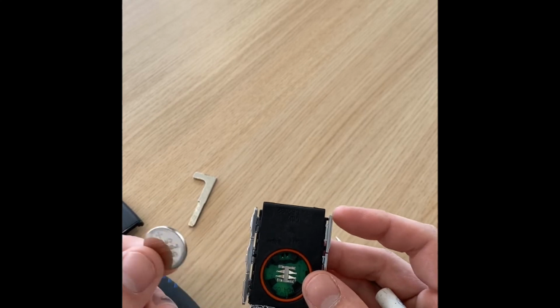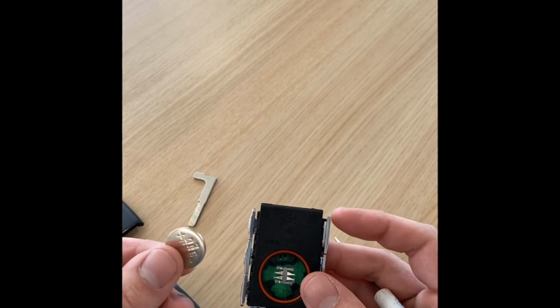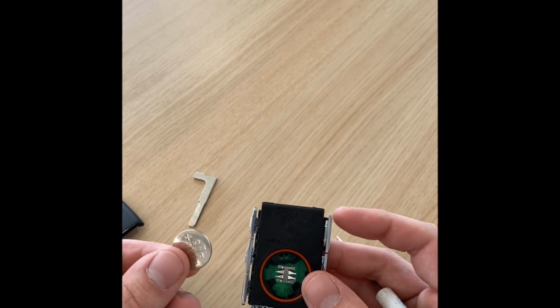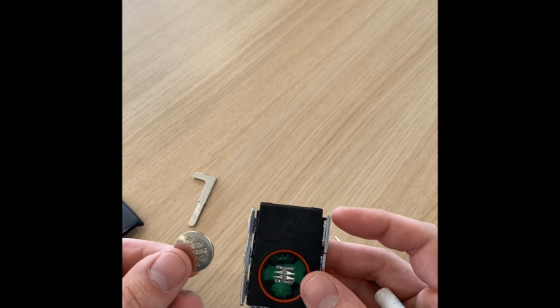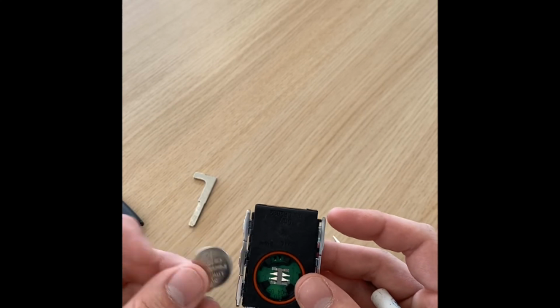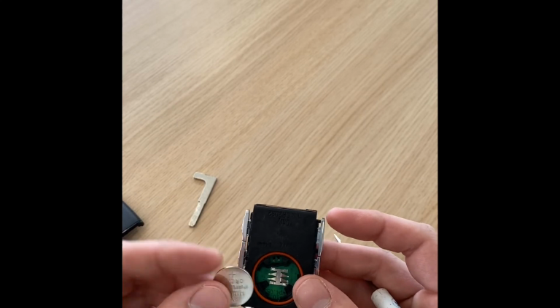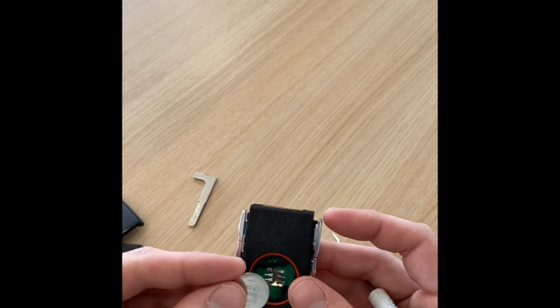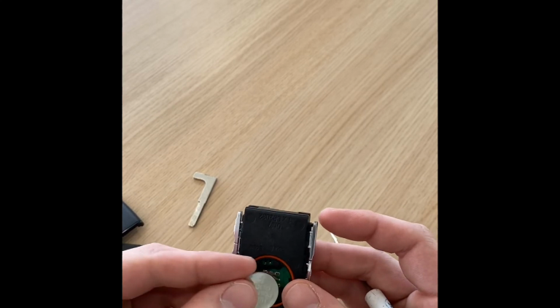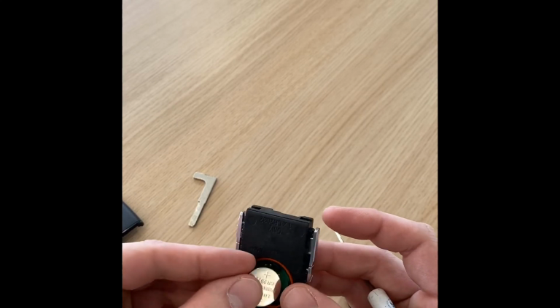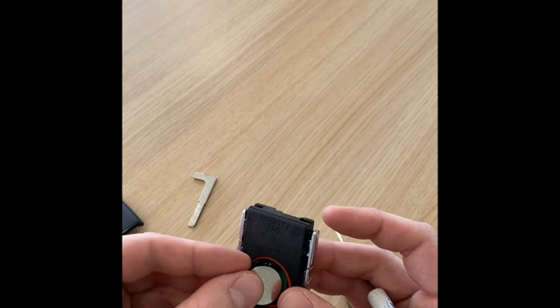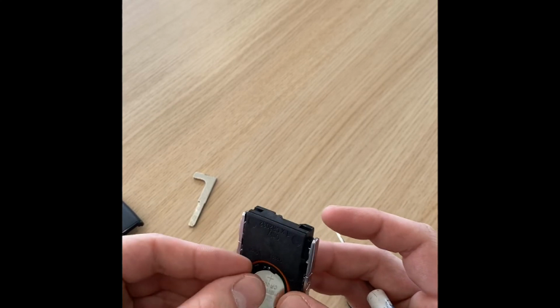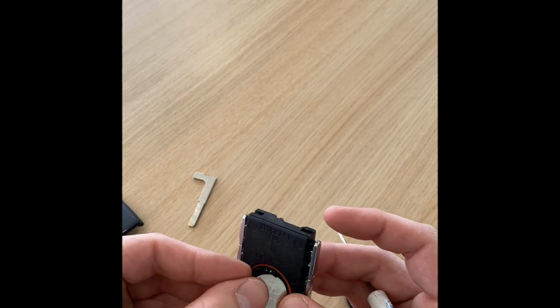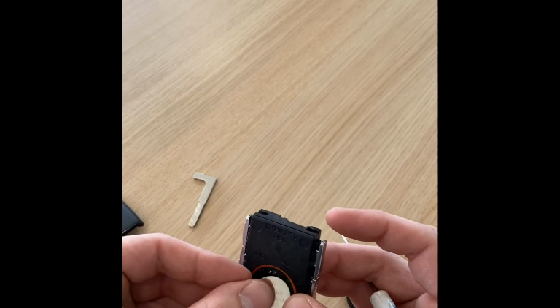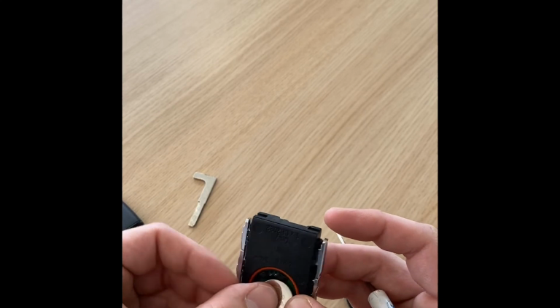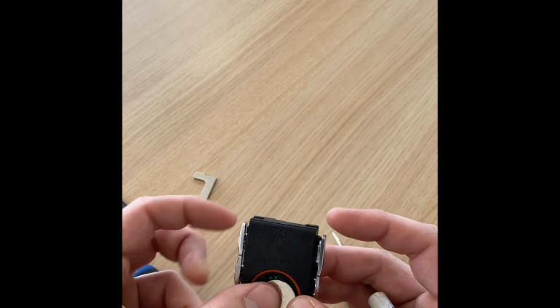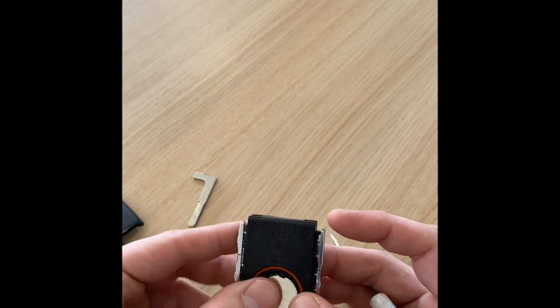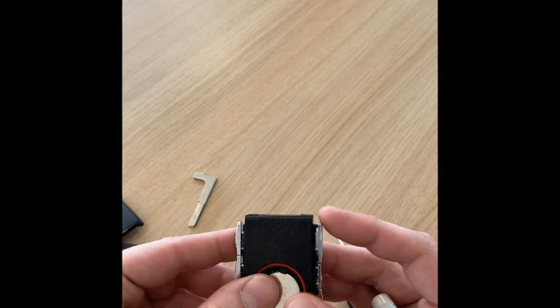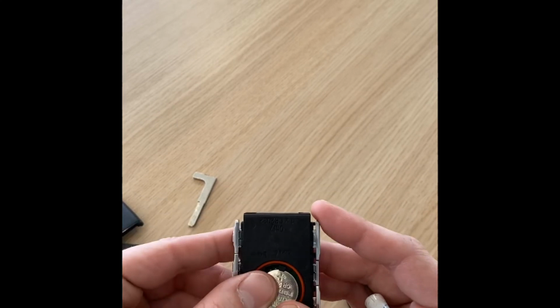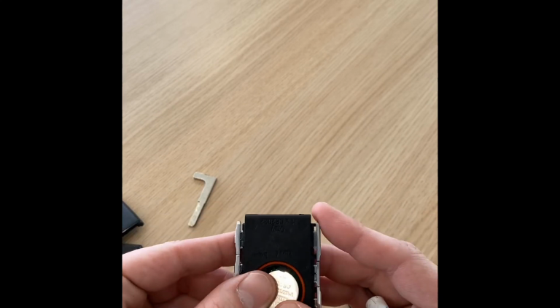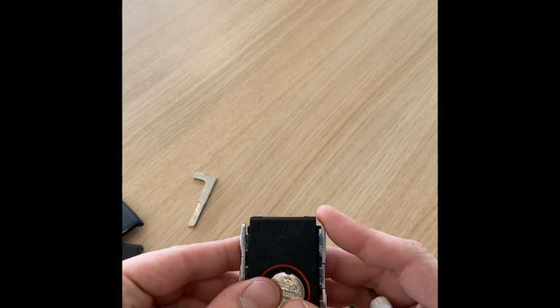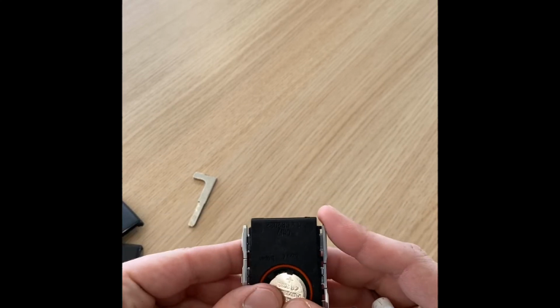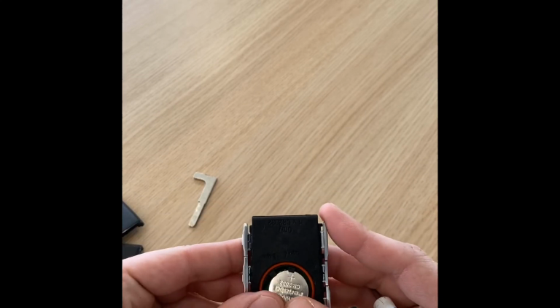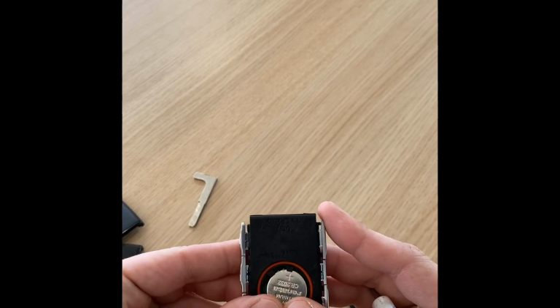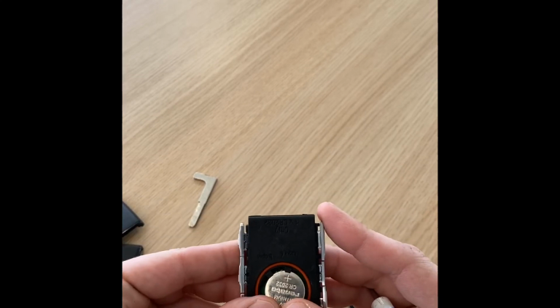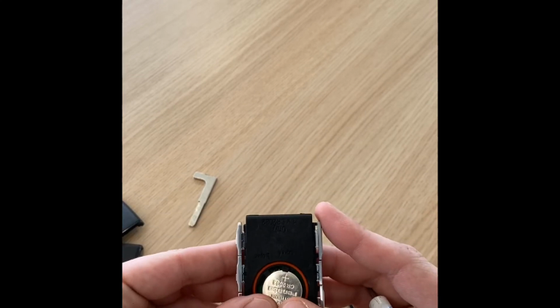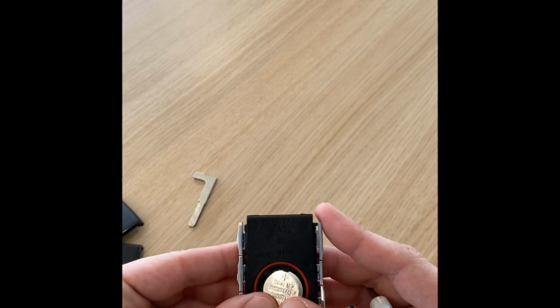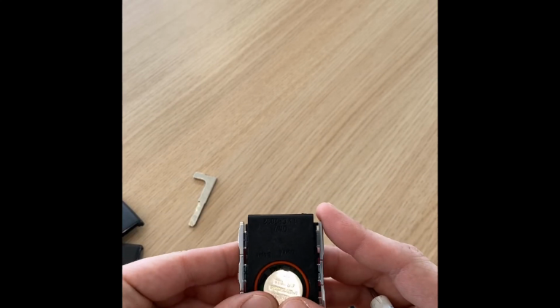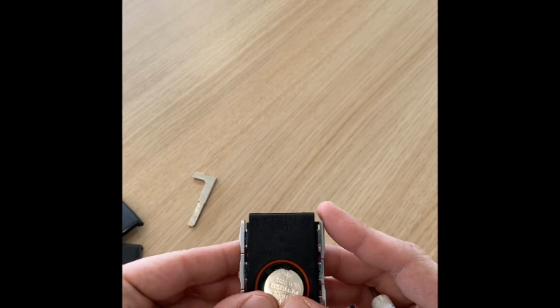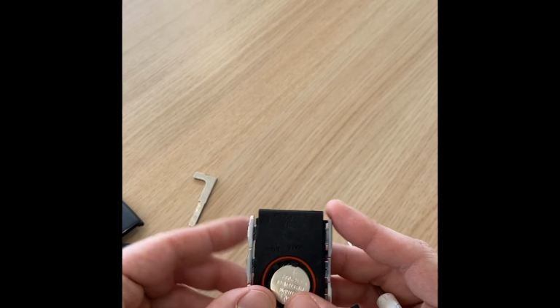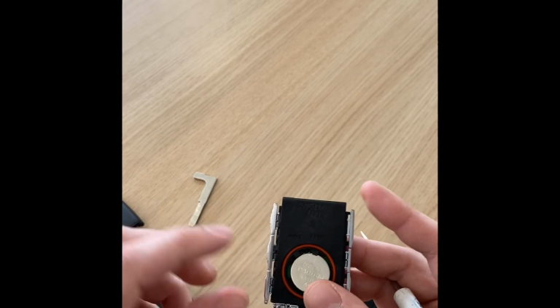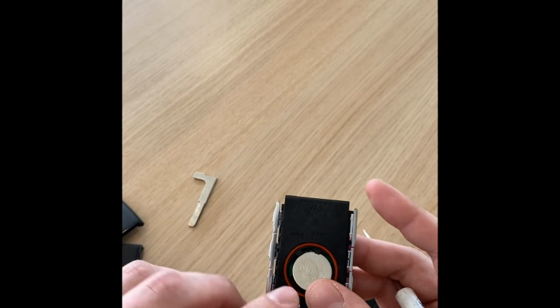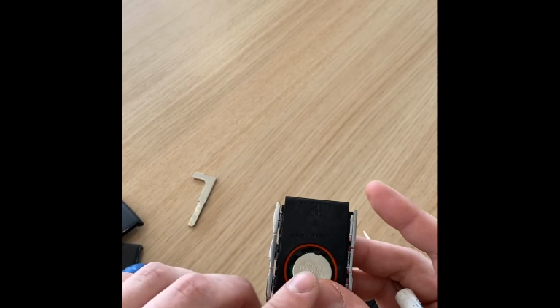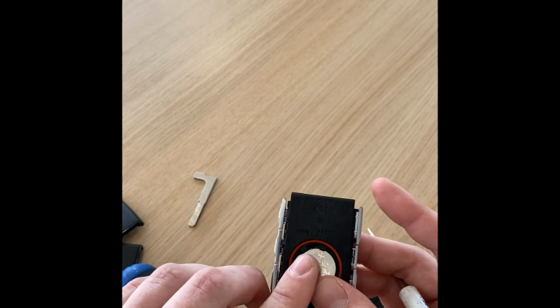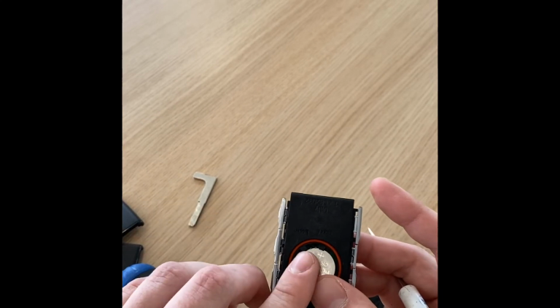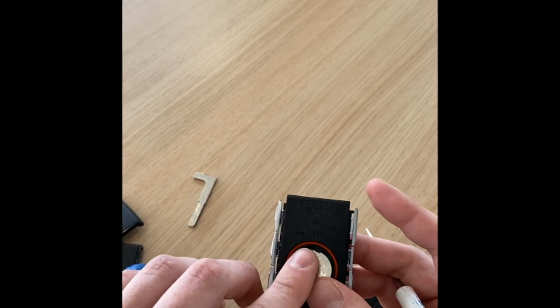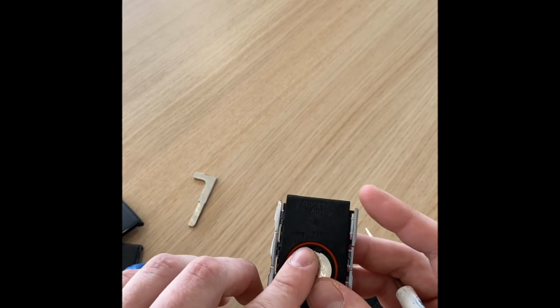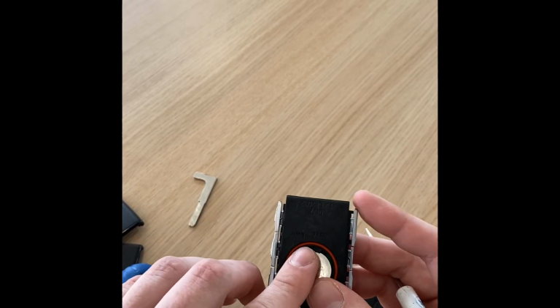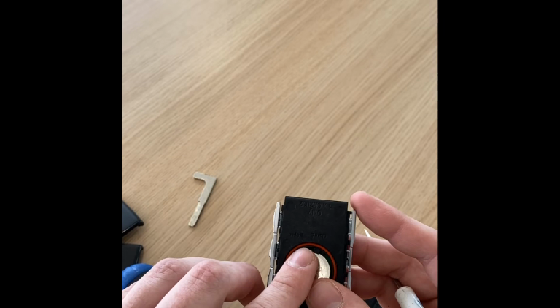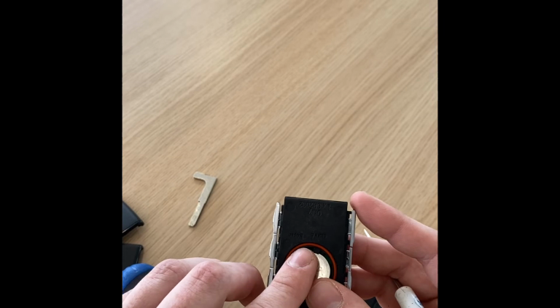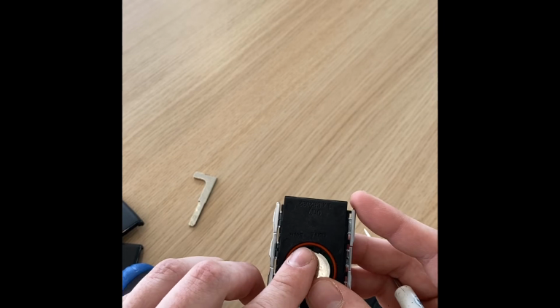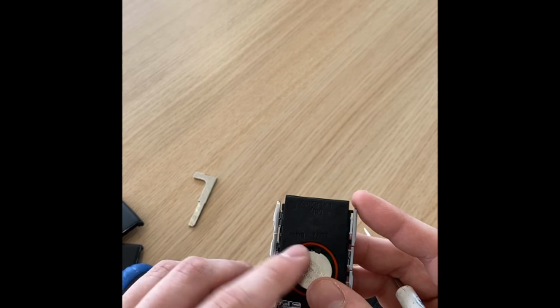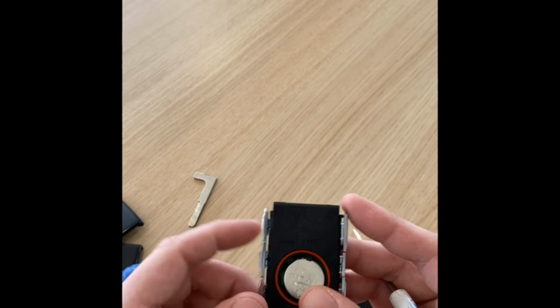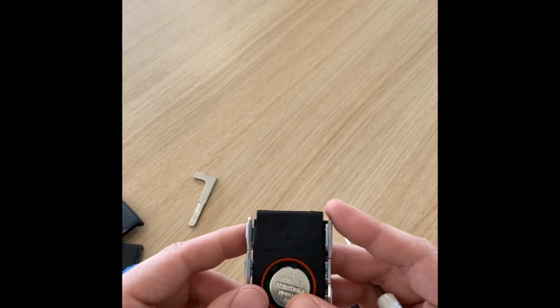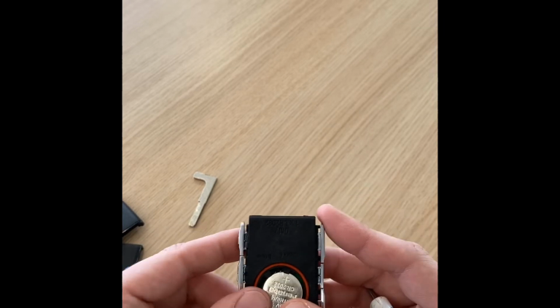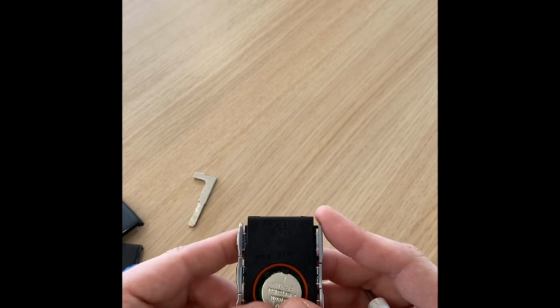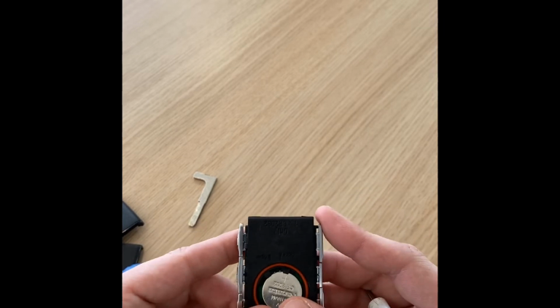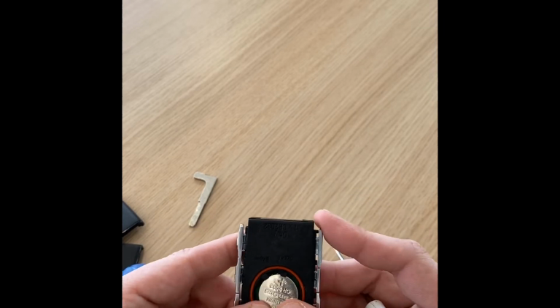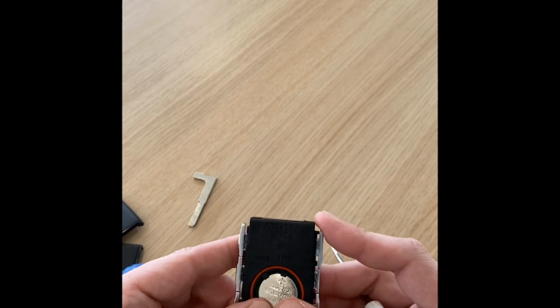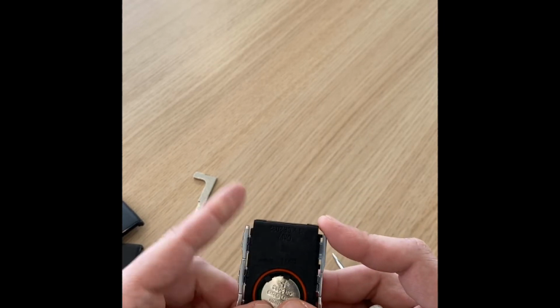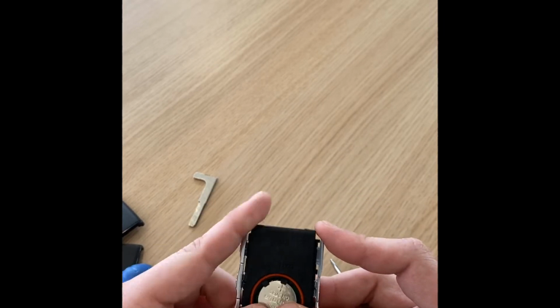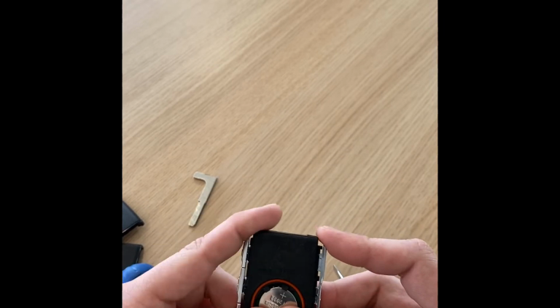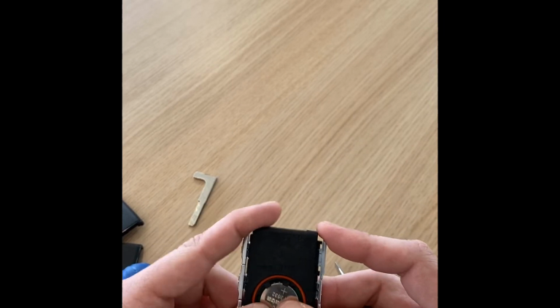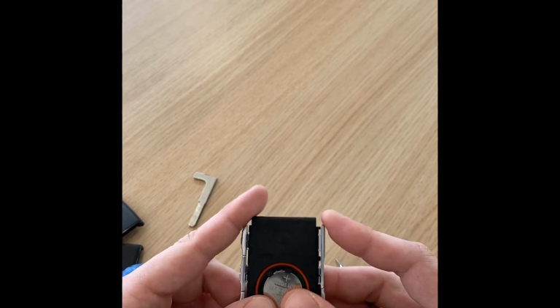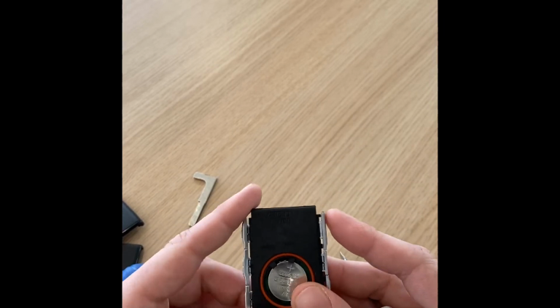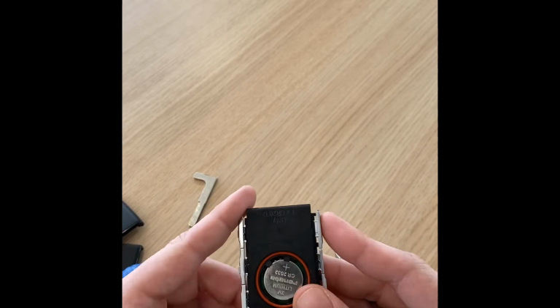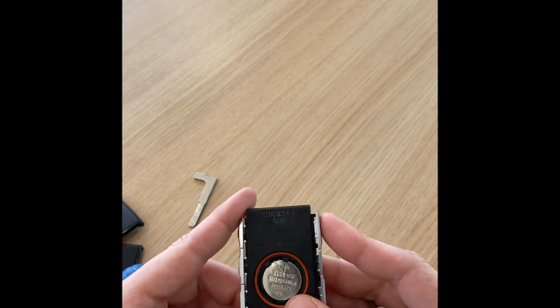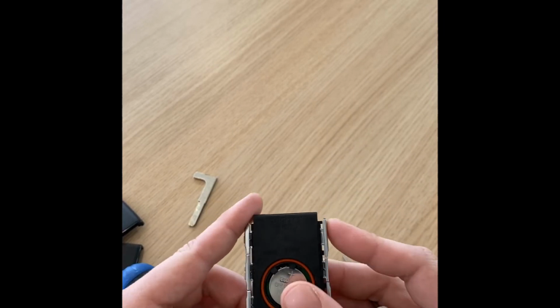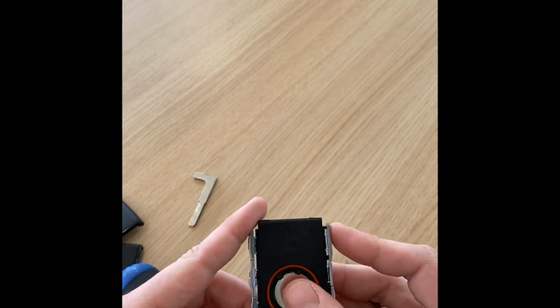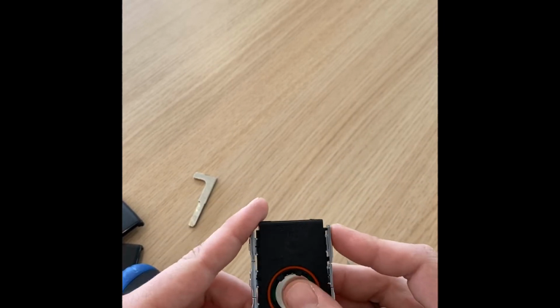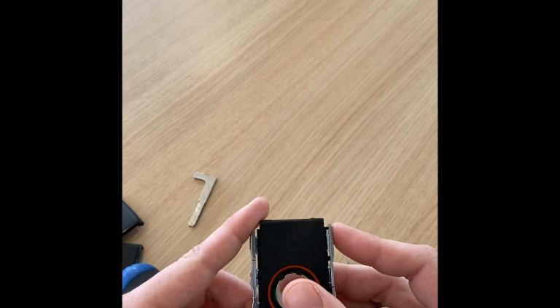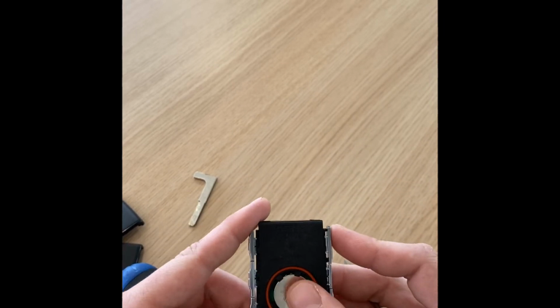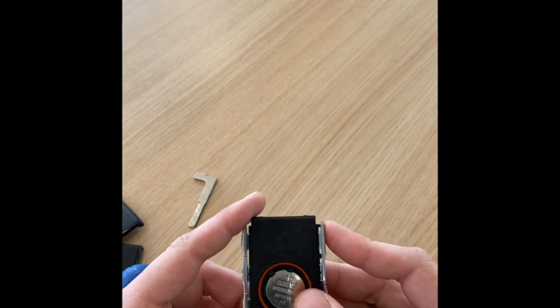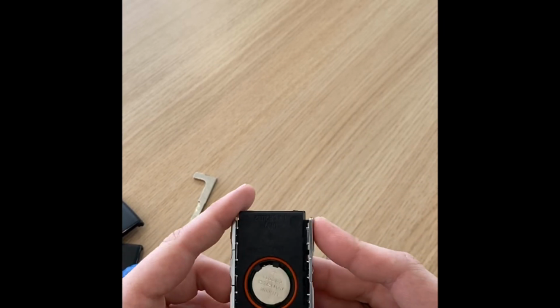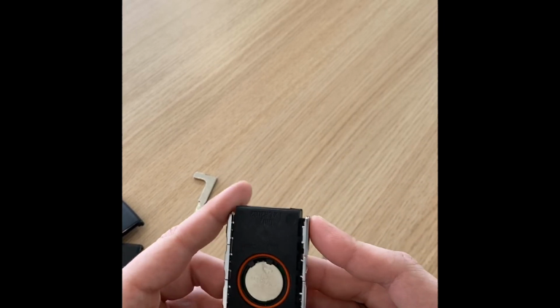This battery is just fine, so I'm just going to go ahead and pop it back in here. You start by putting the leading edge in on the top, and then just give her a little push — she'll snap right in for you.